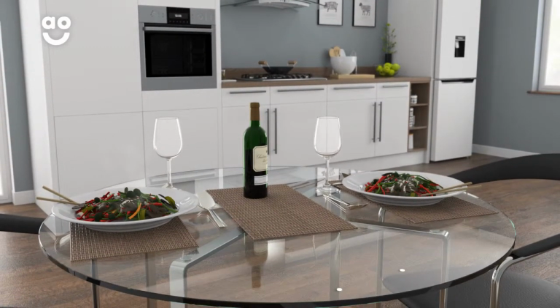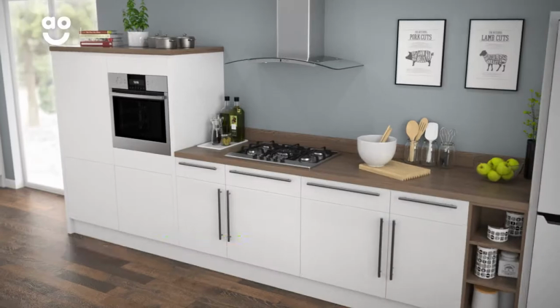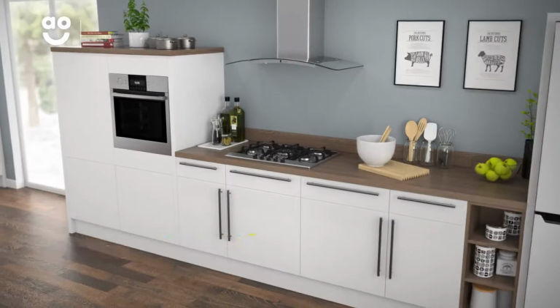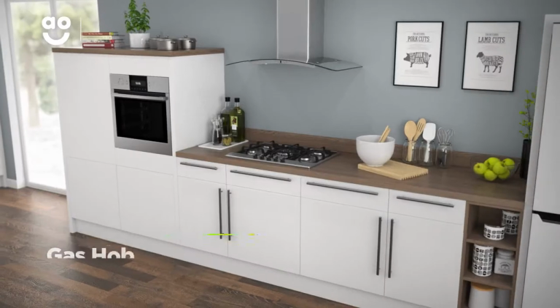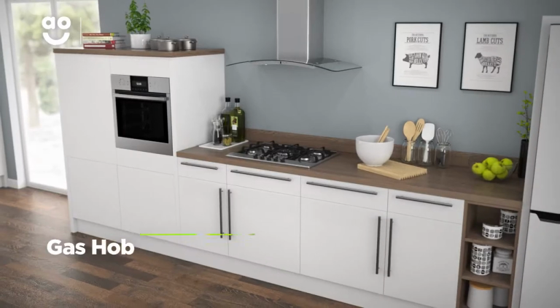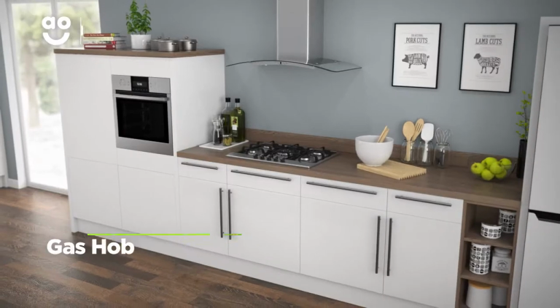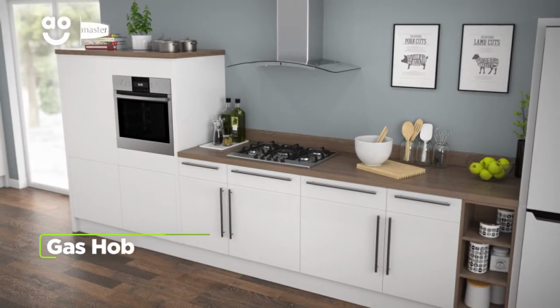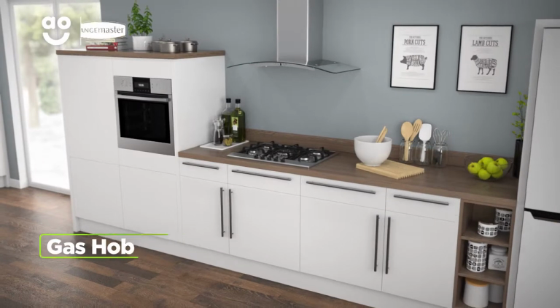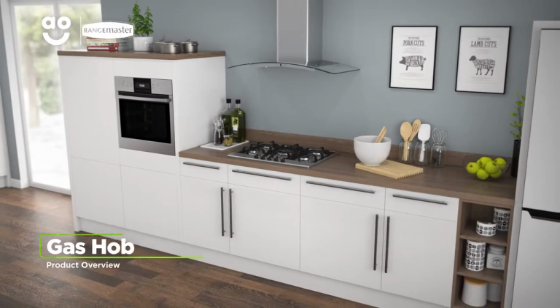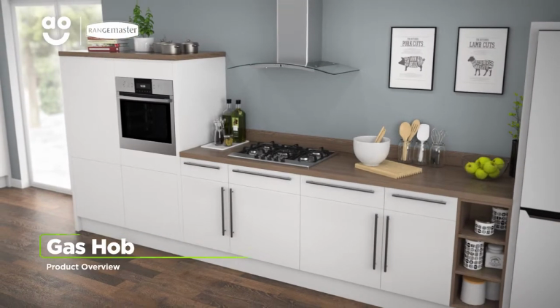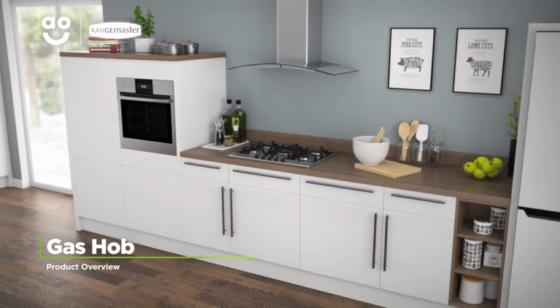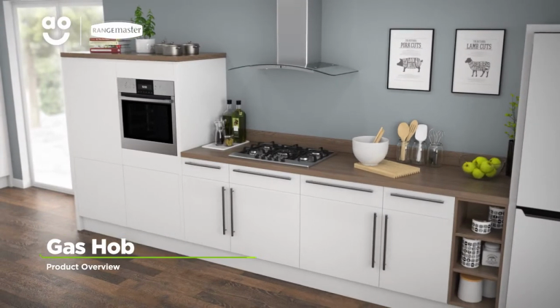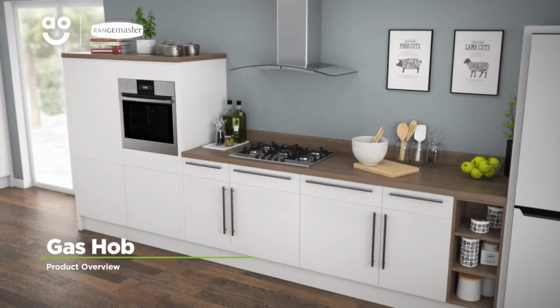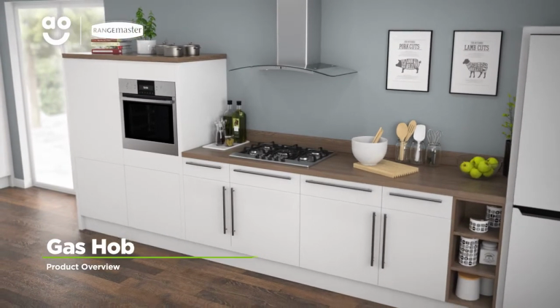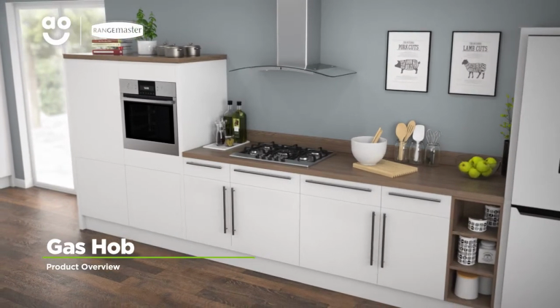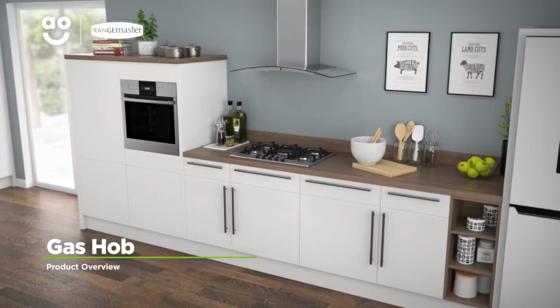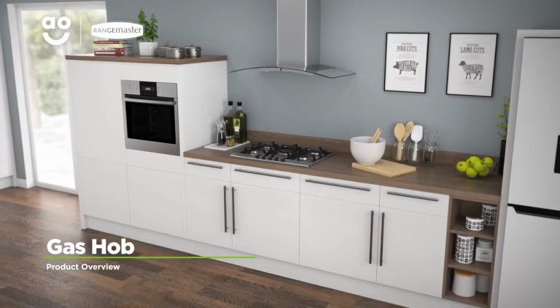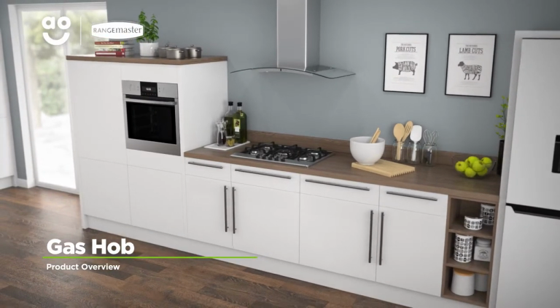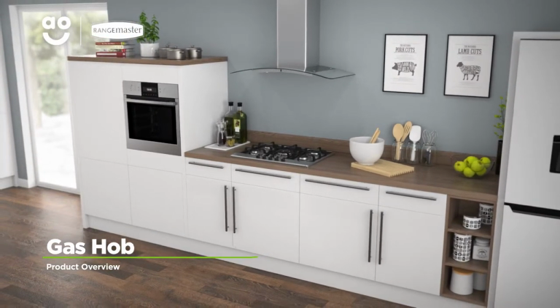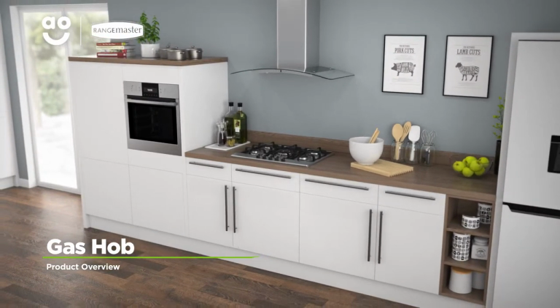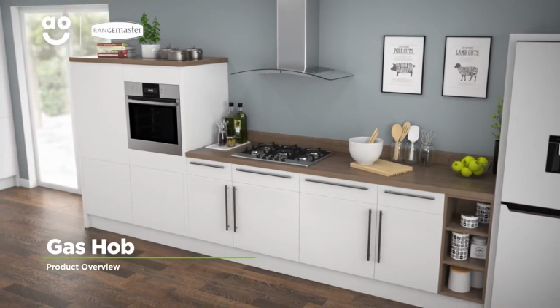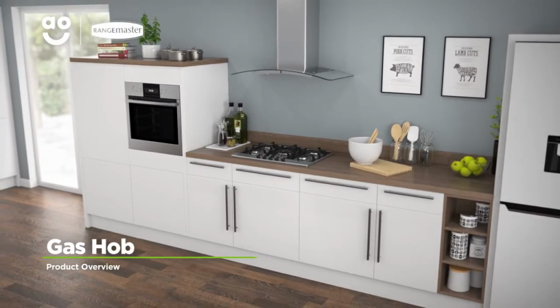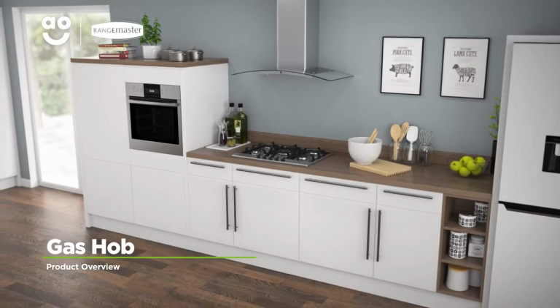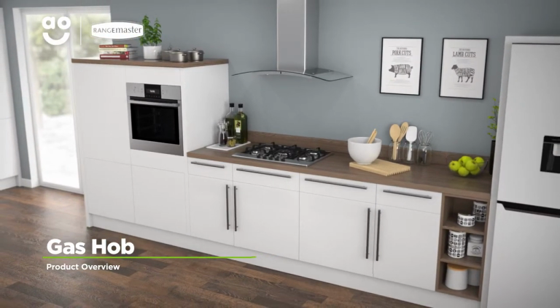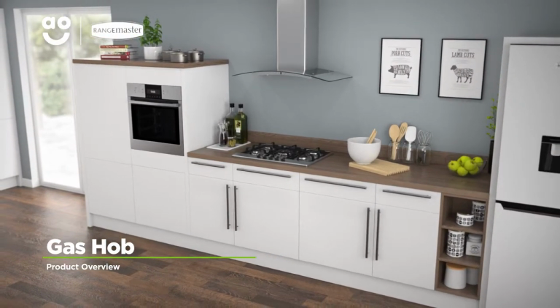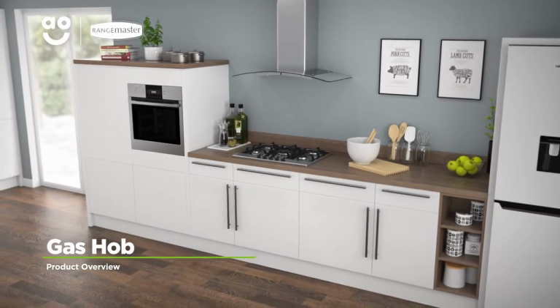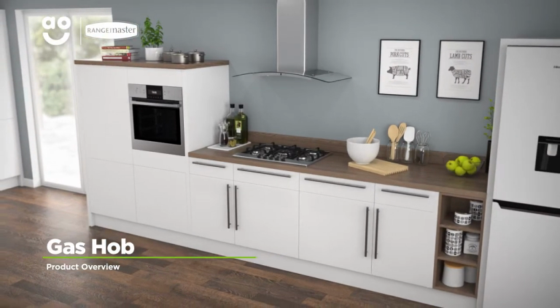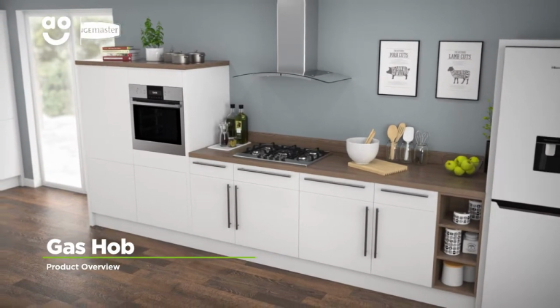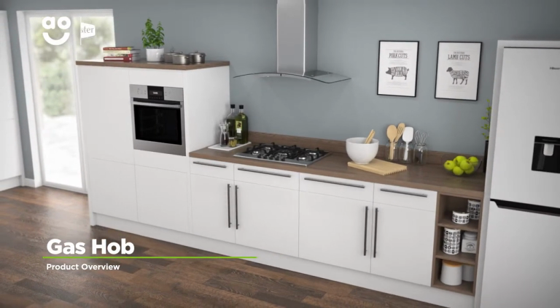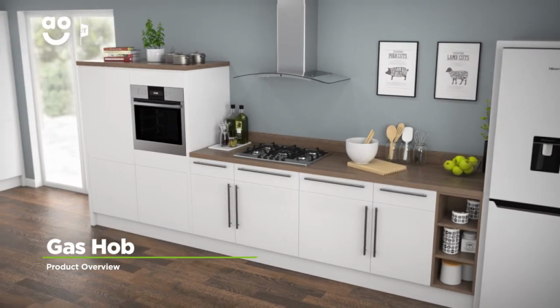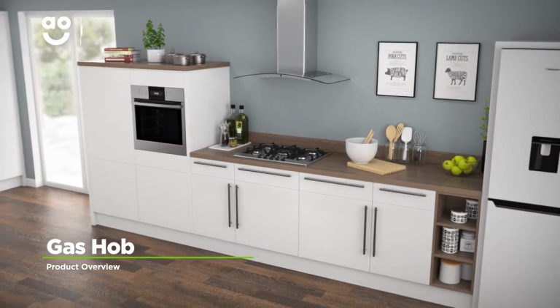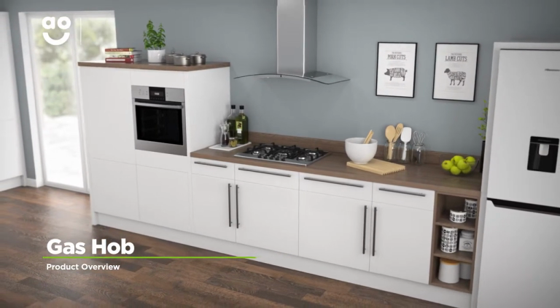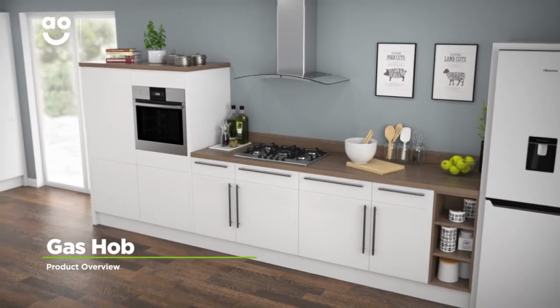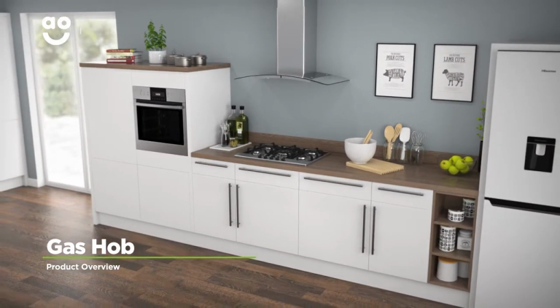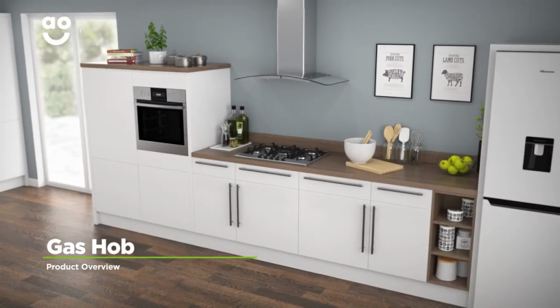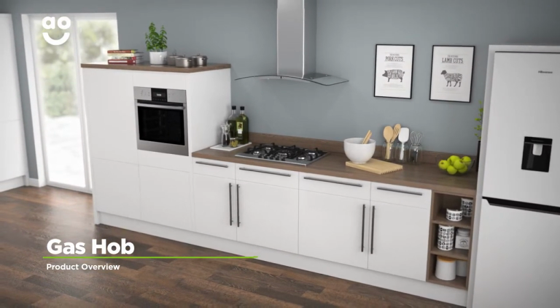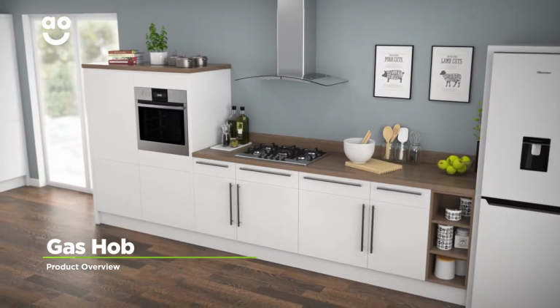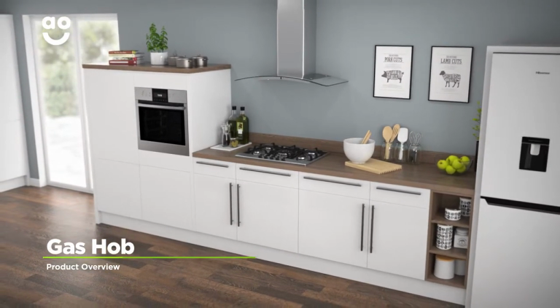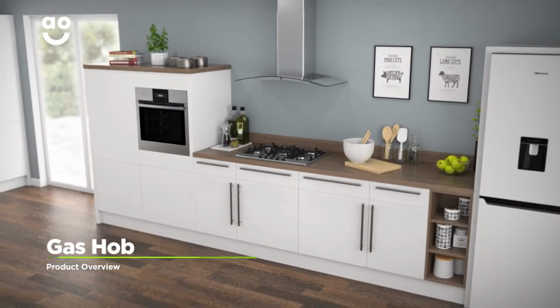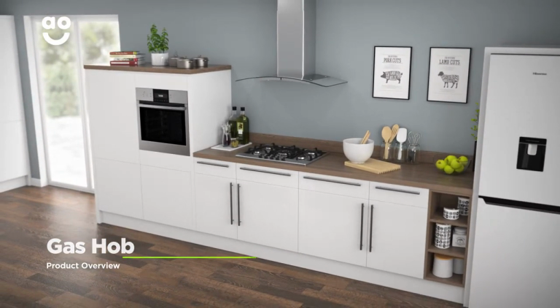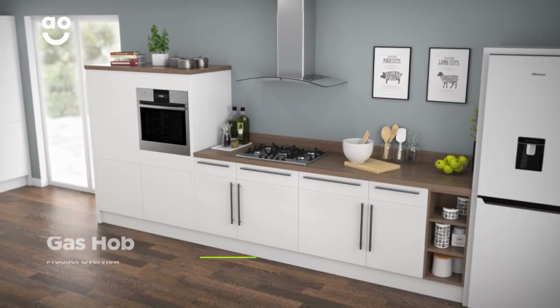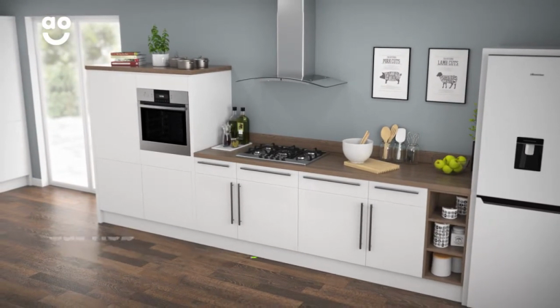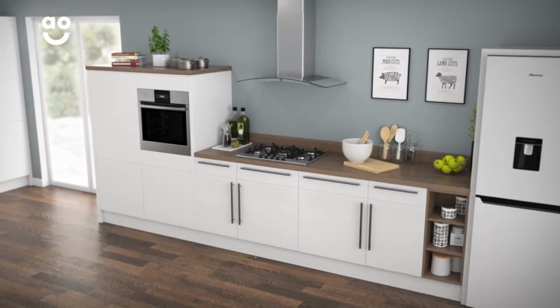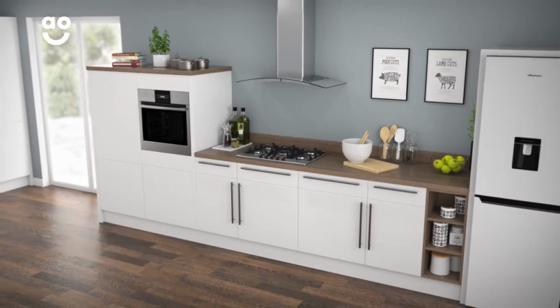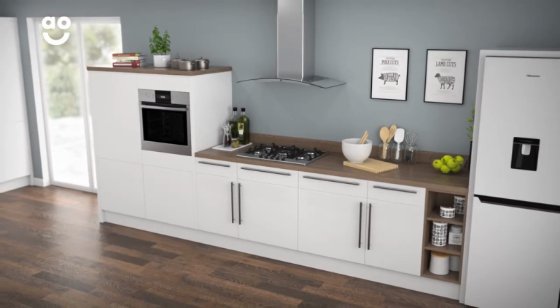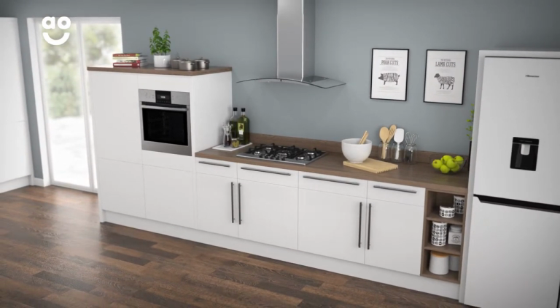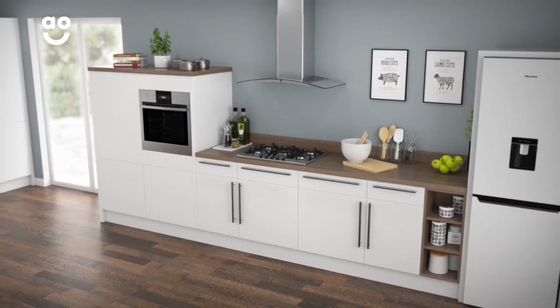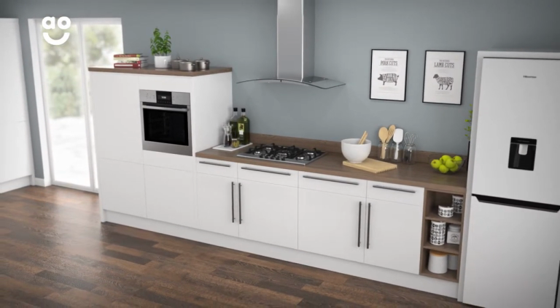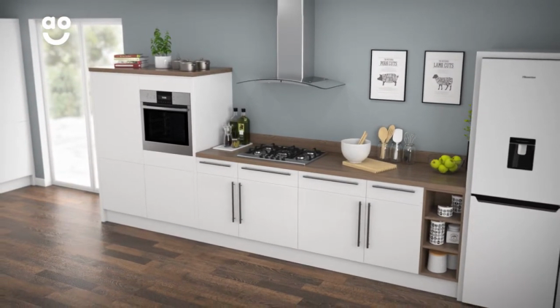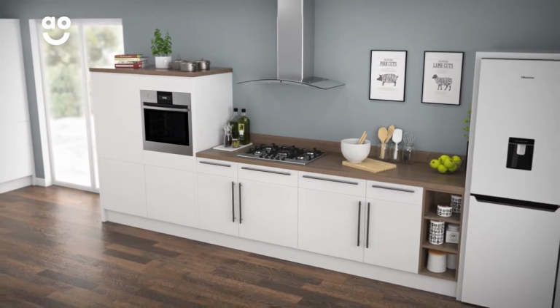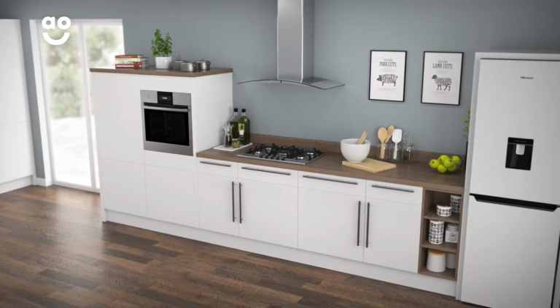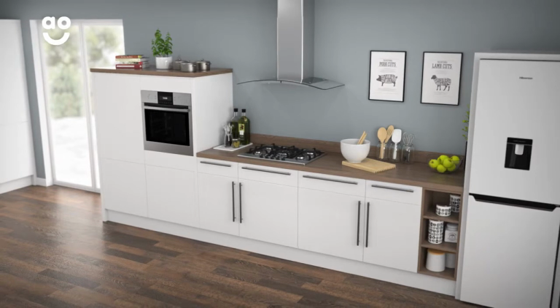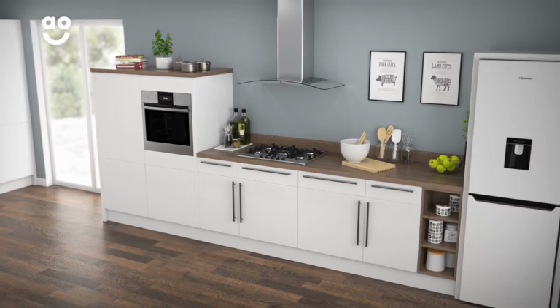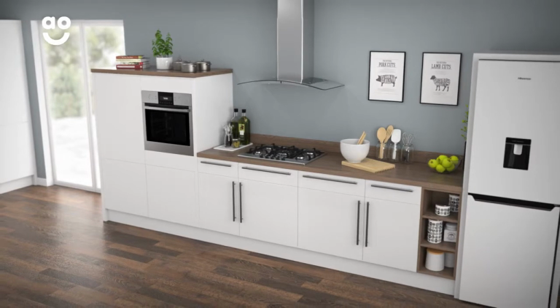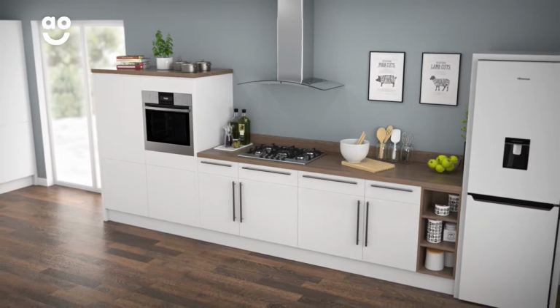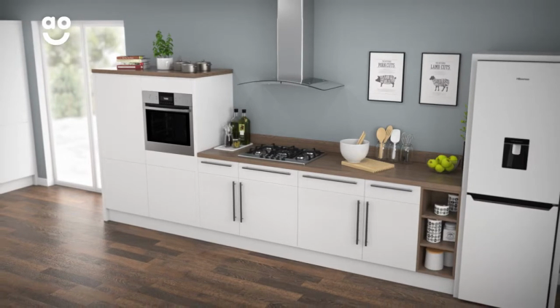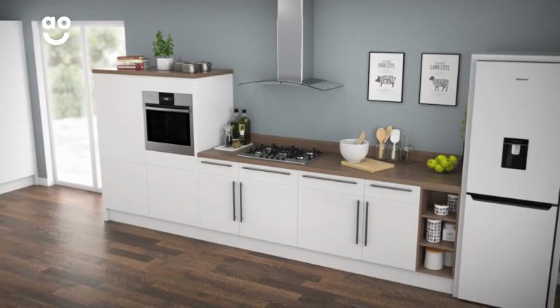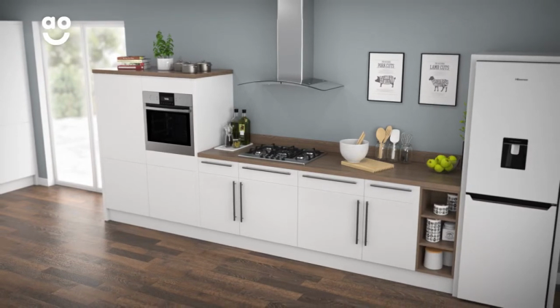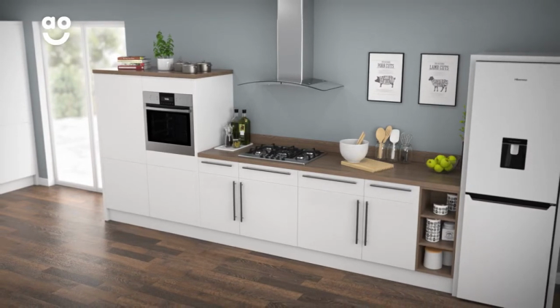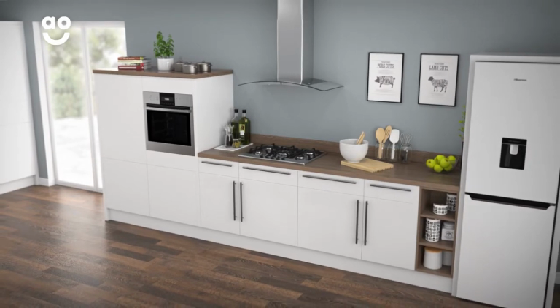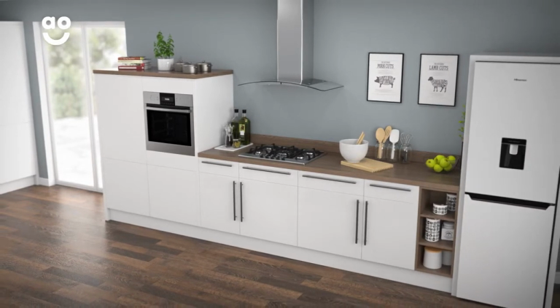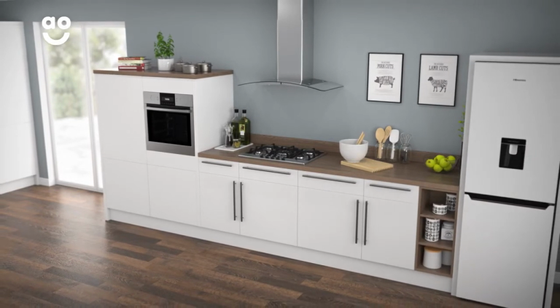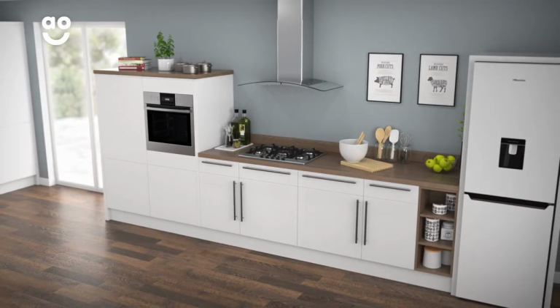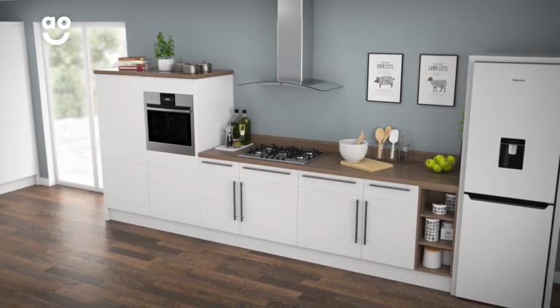When you're looking for a model that gives incredible cooking flexibility and has a traditional design, this Rangemaster gas hob is the perfect choice.